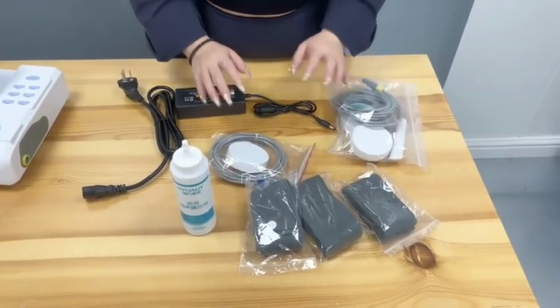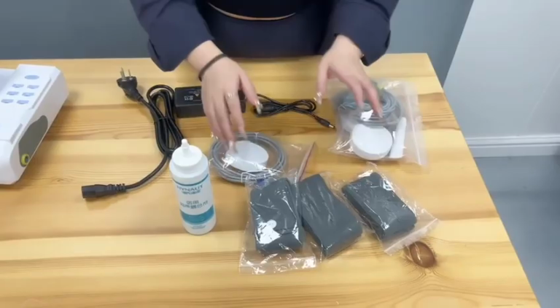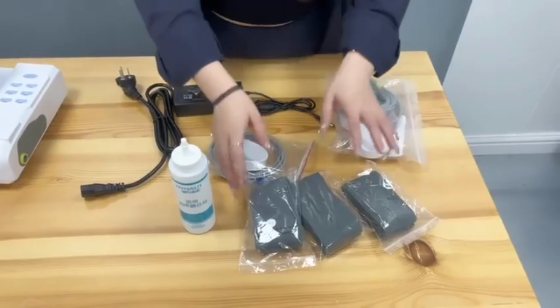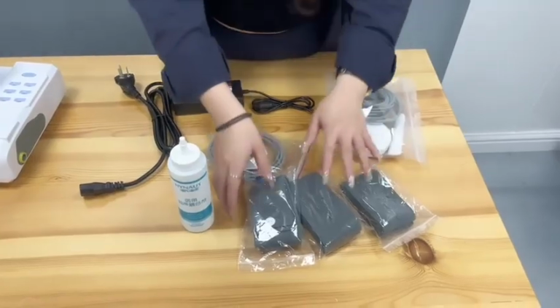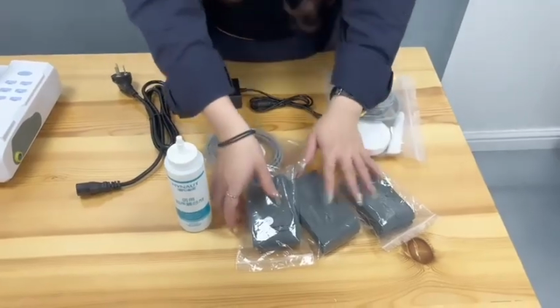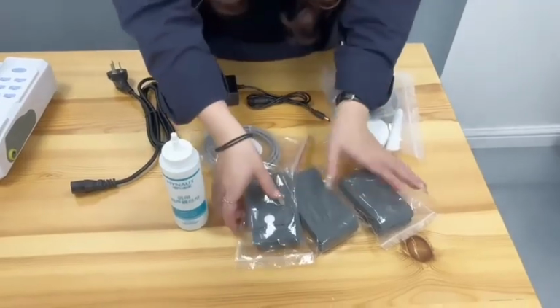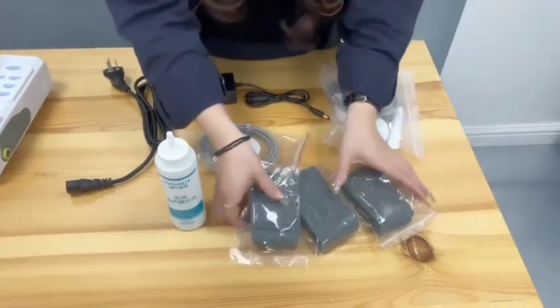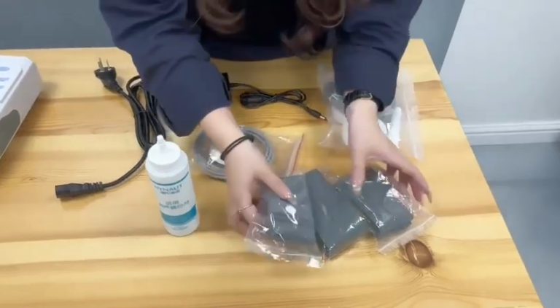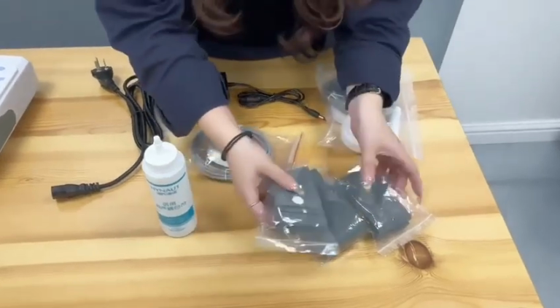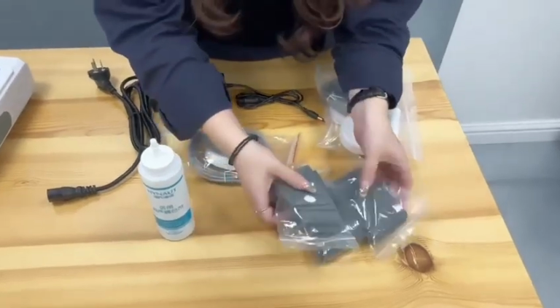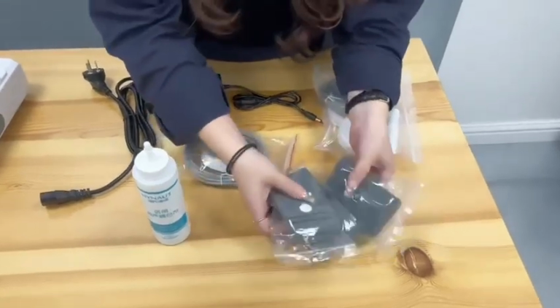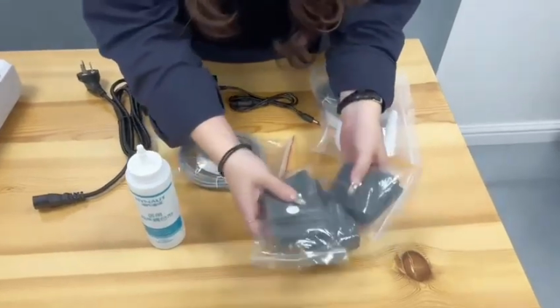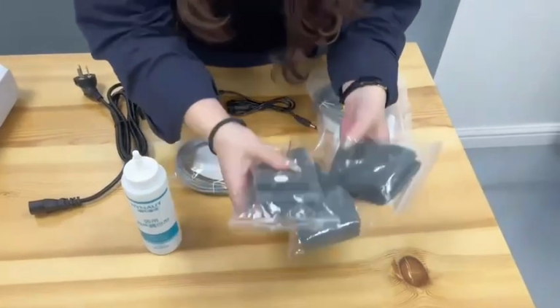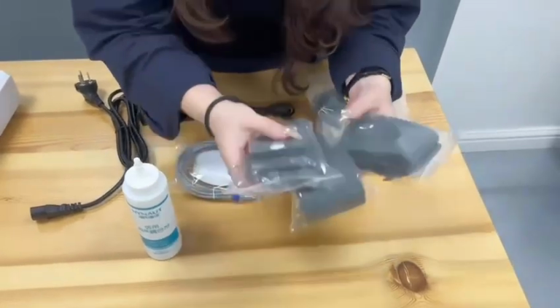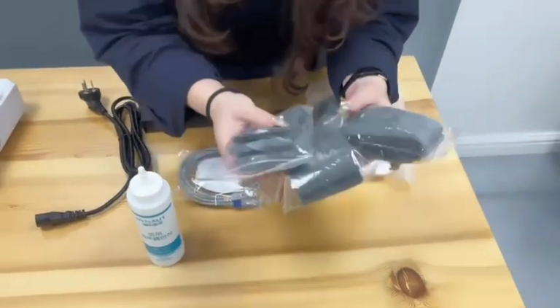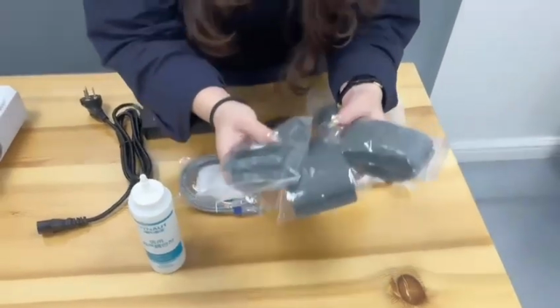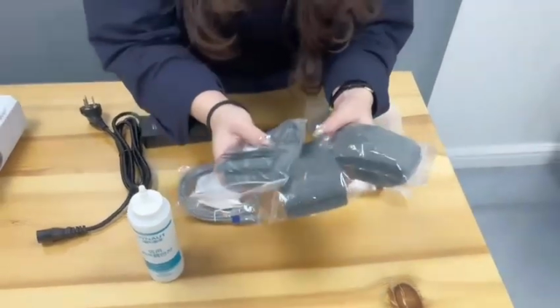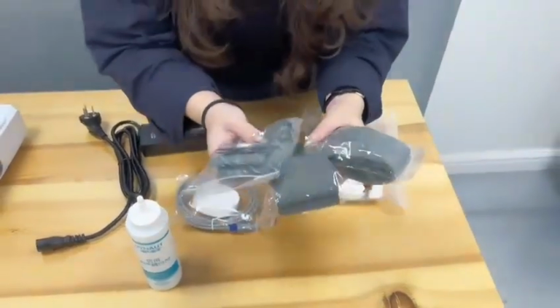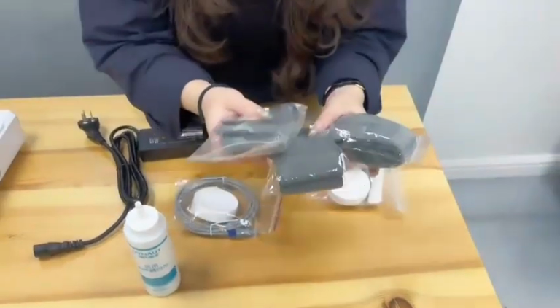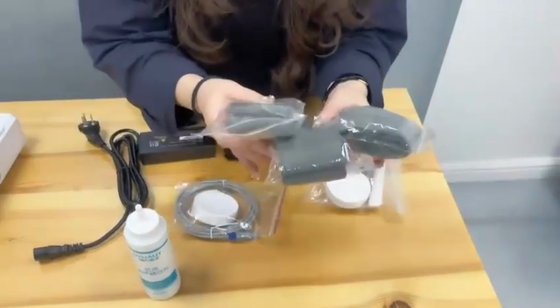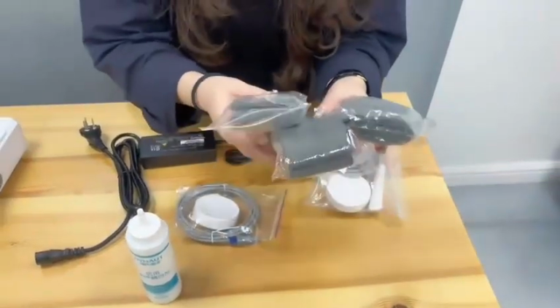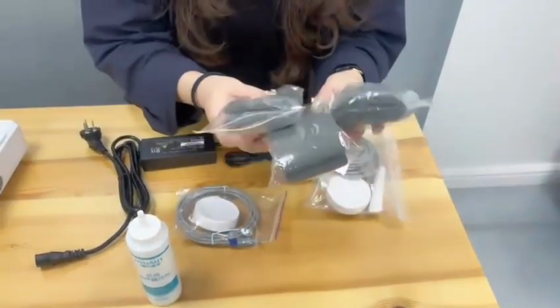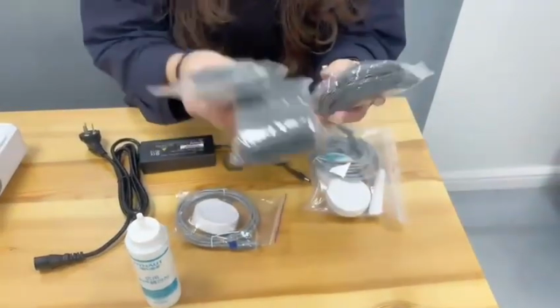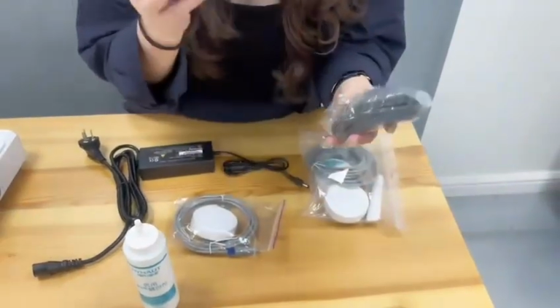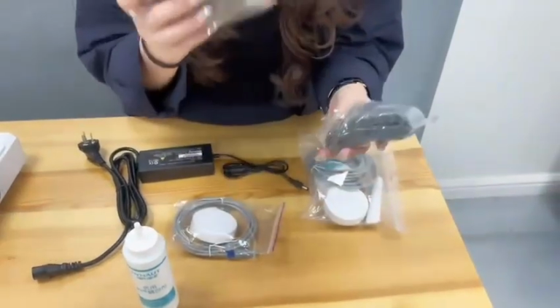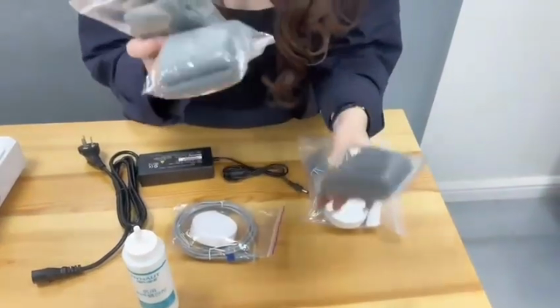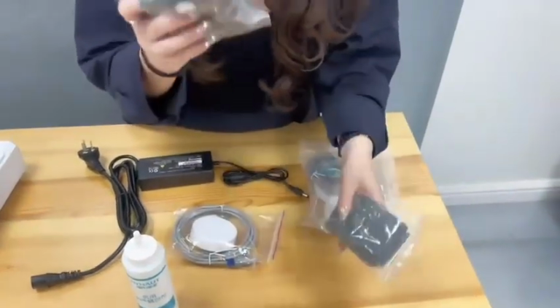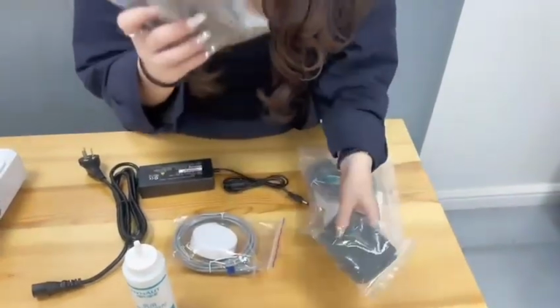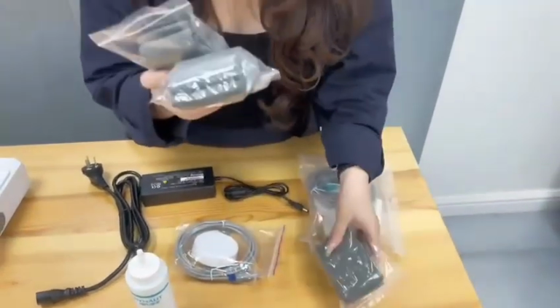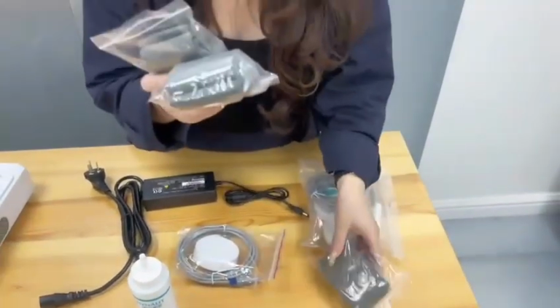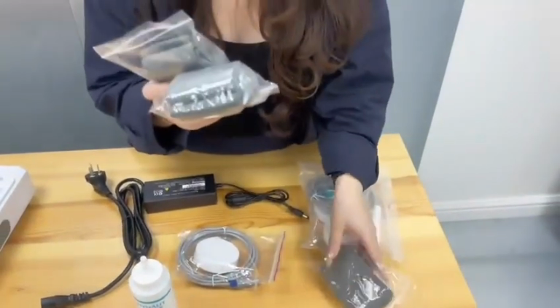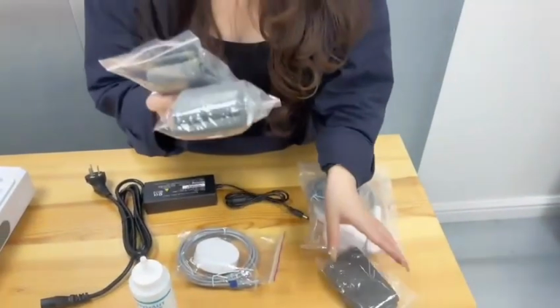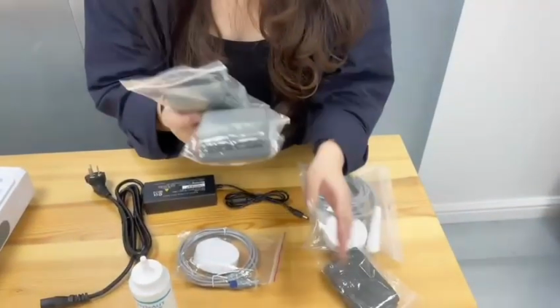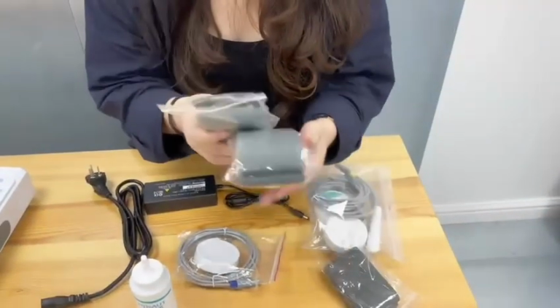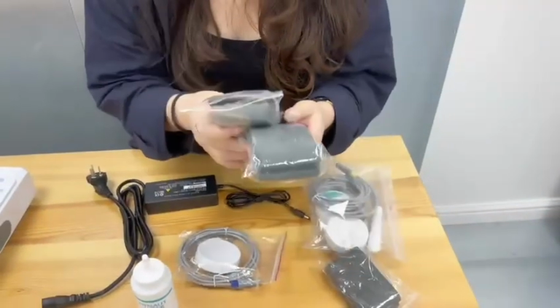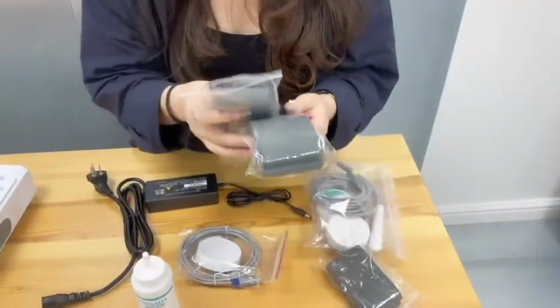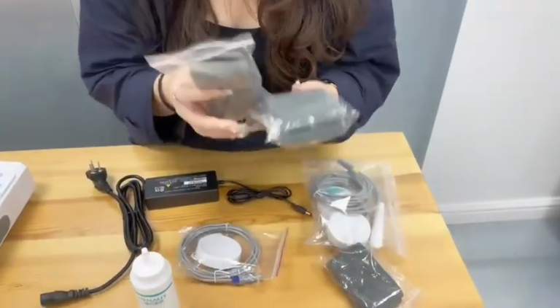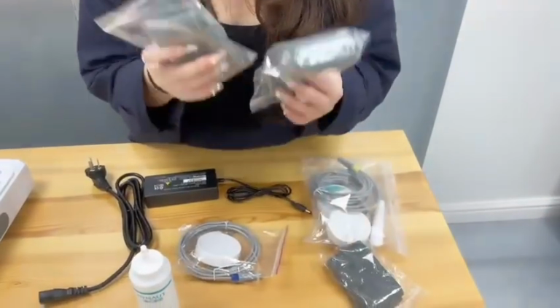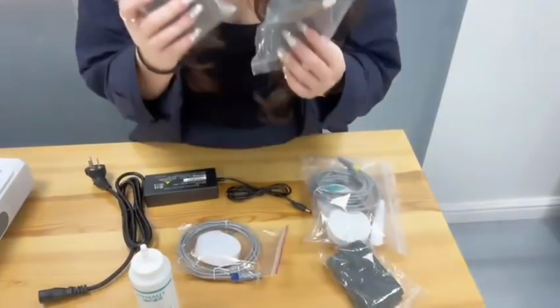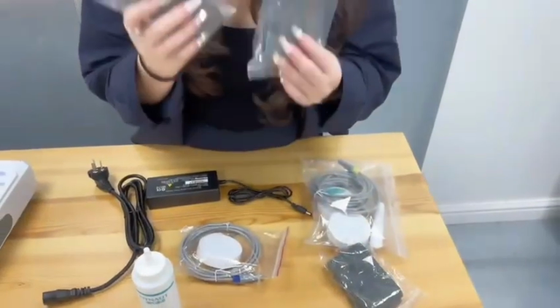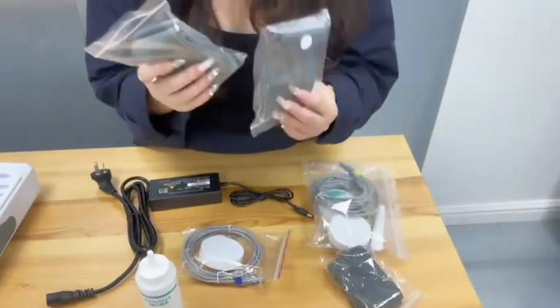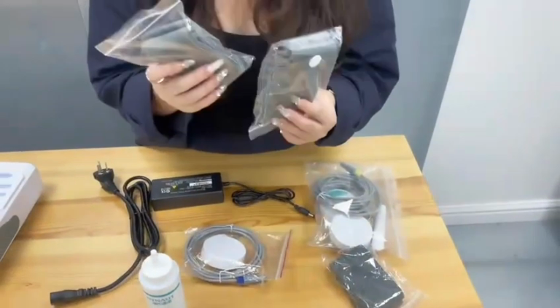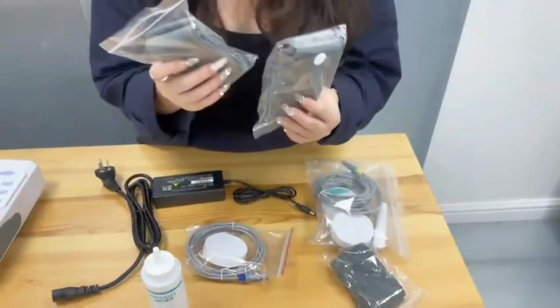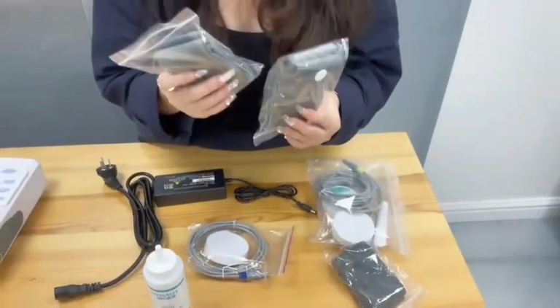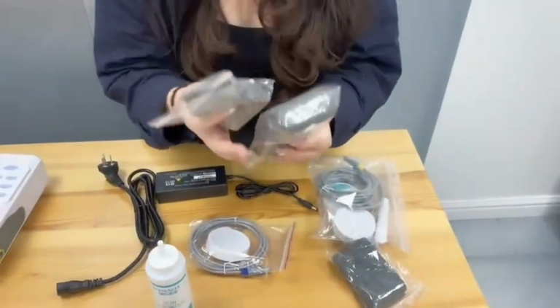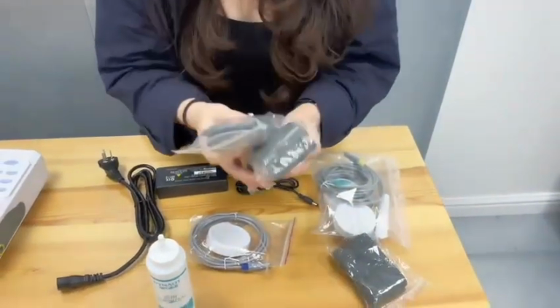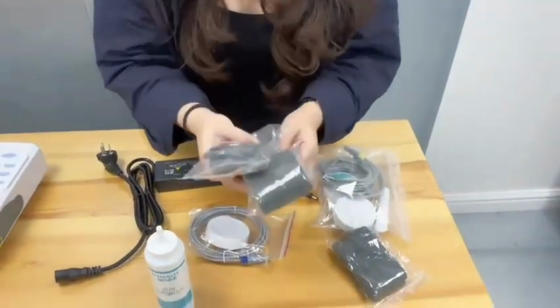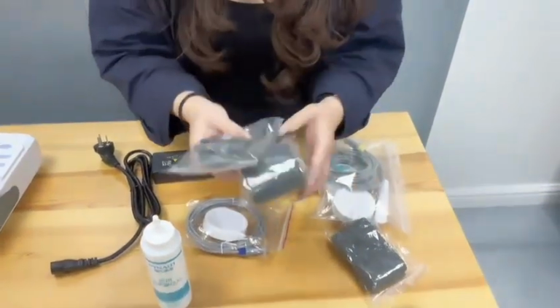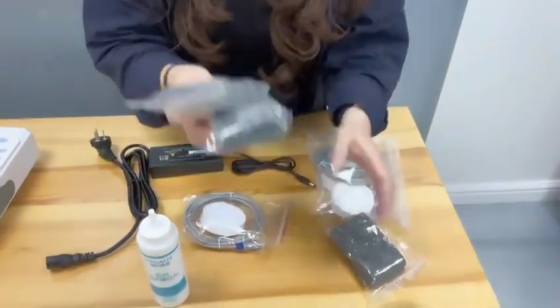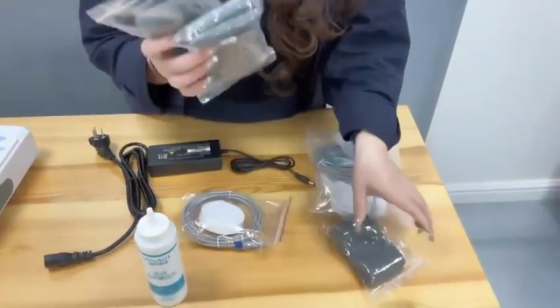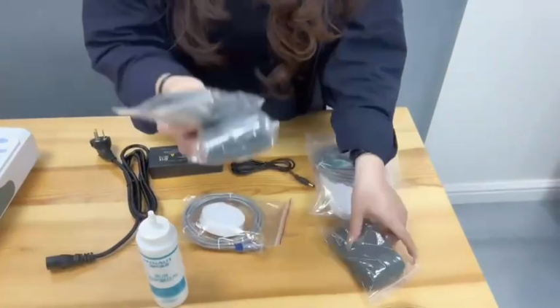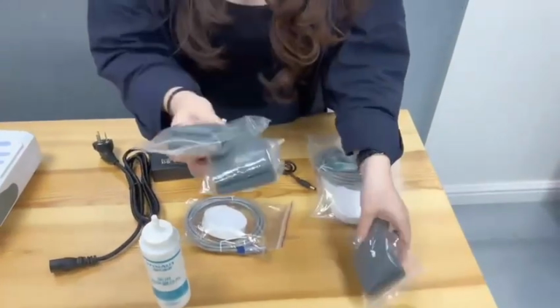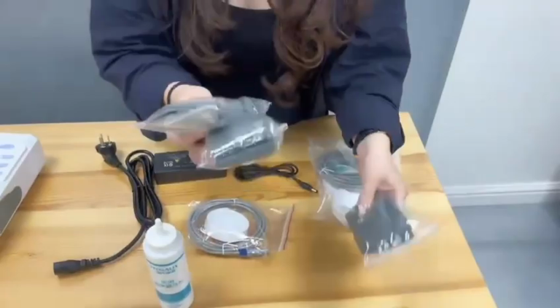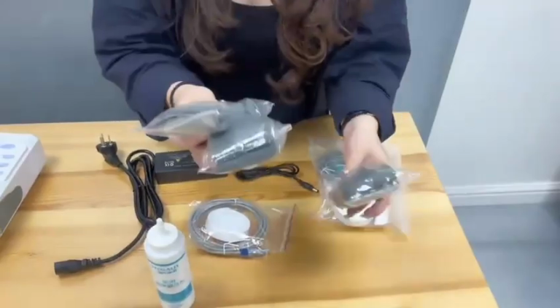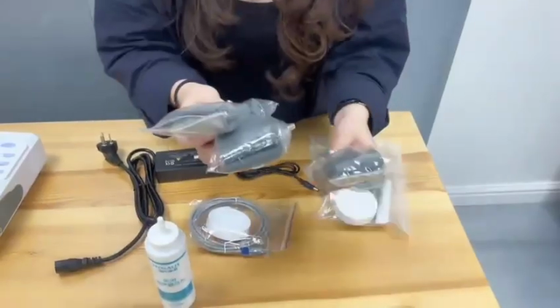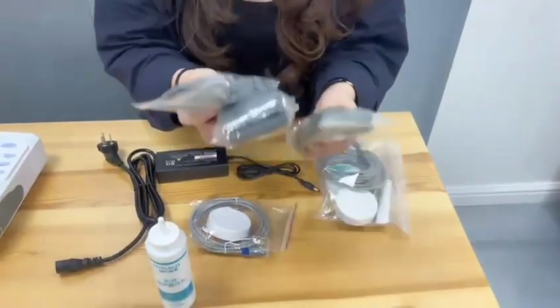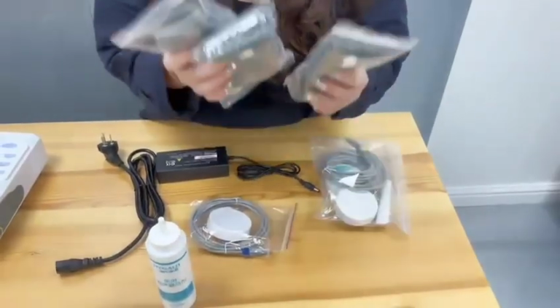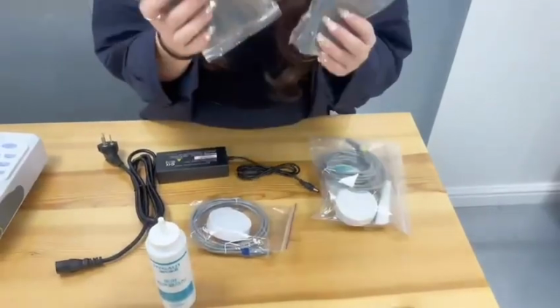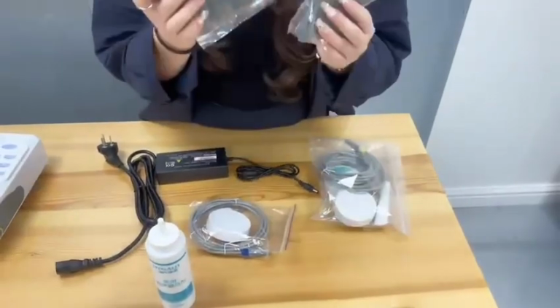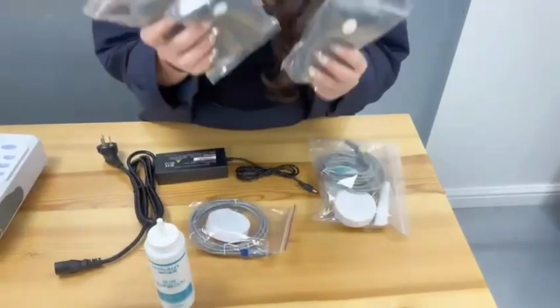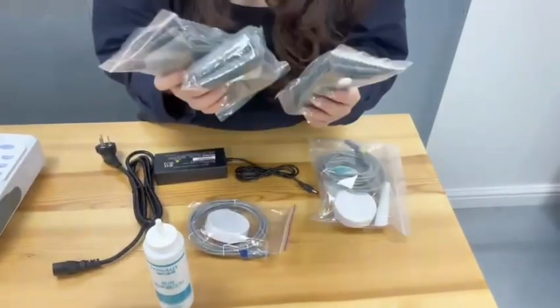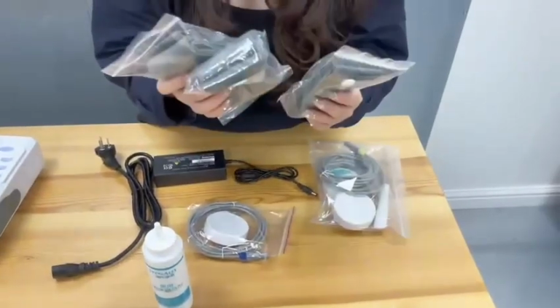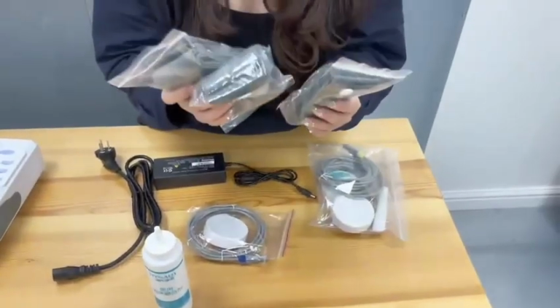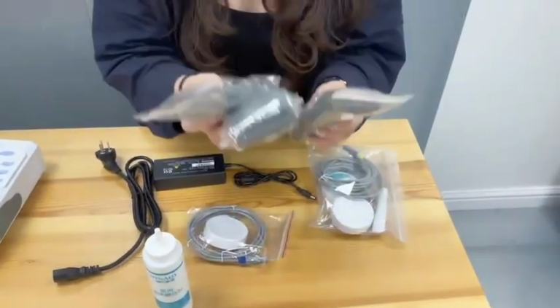These are the belts of the Fetal Monitor. If you just have one single baby, you use two belts. If you have twins, you can use three belts.